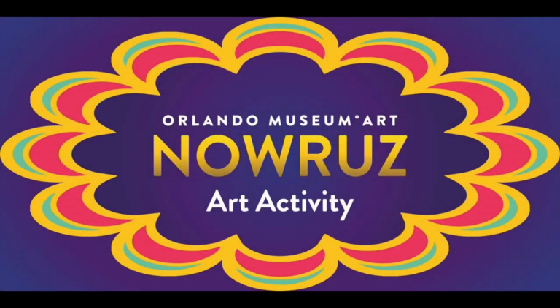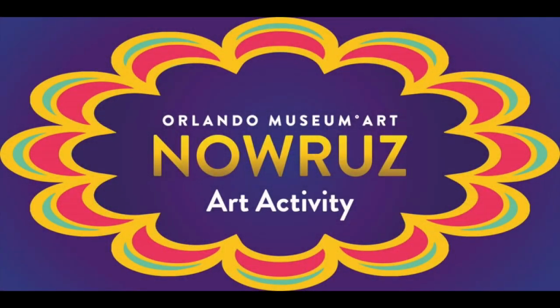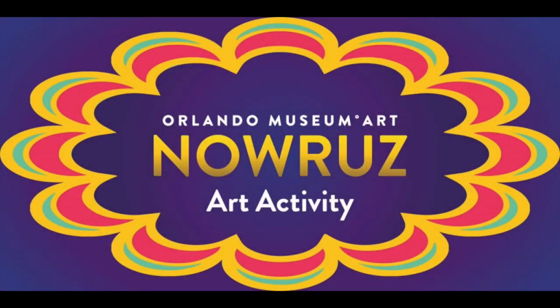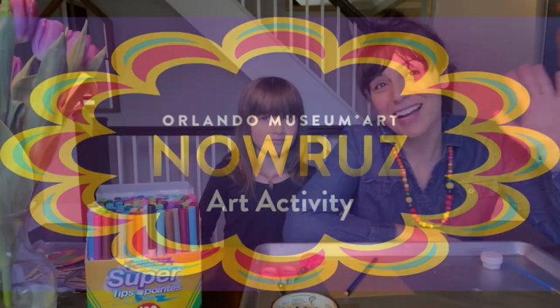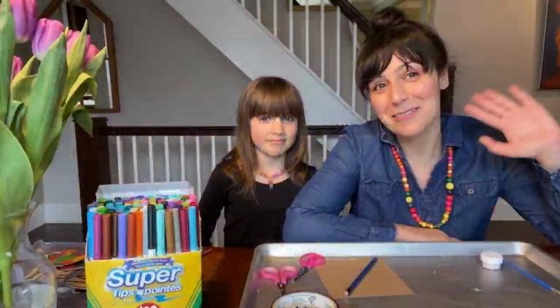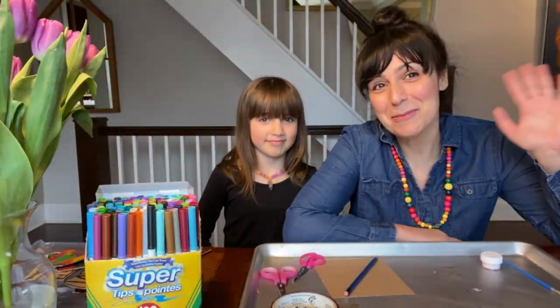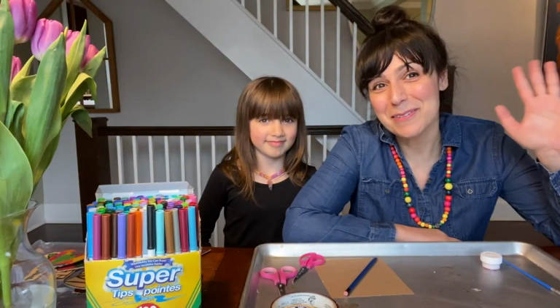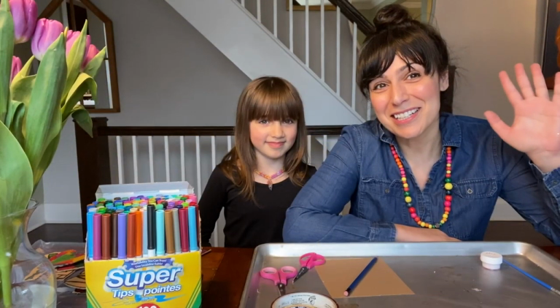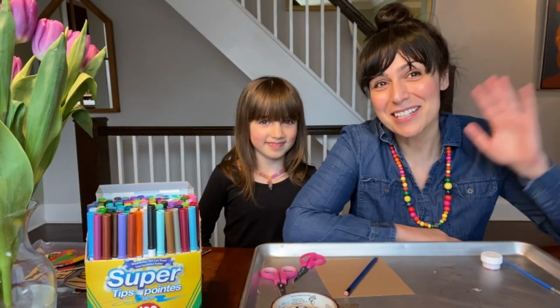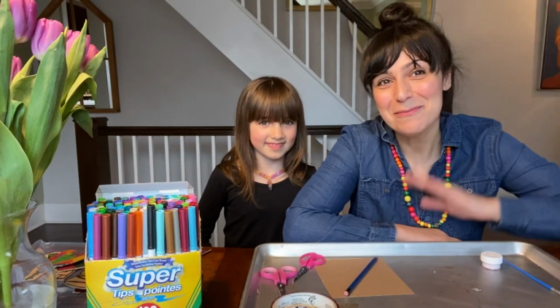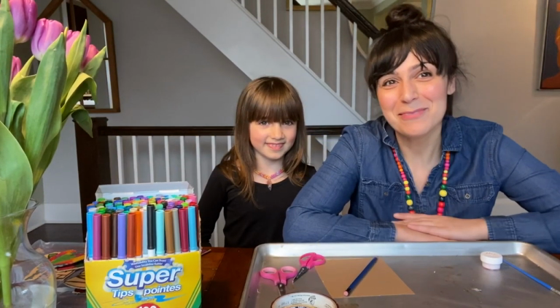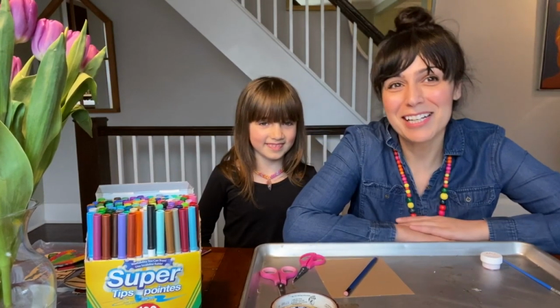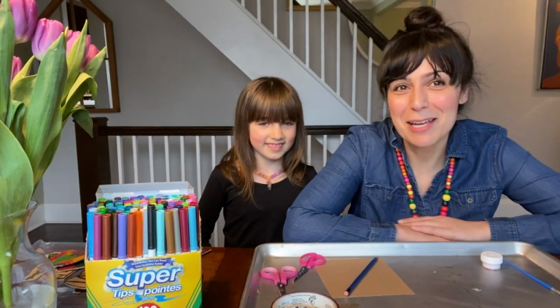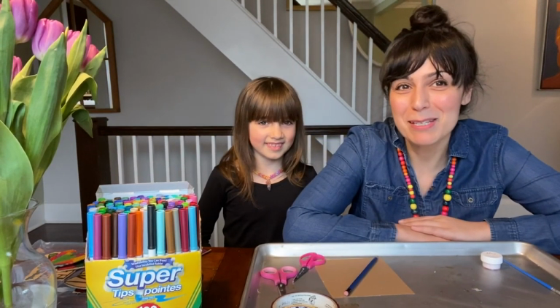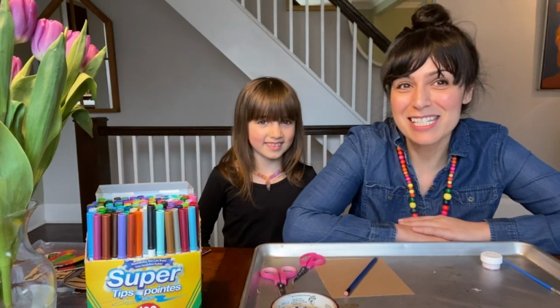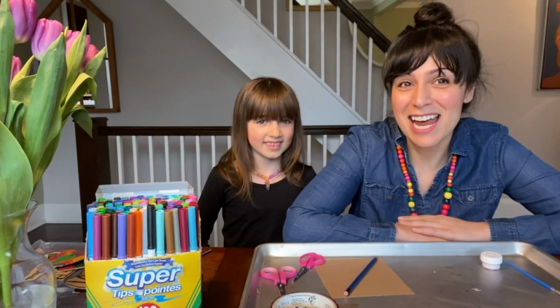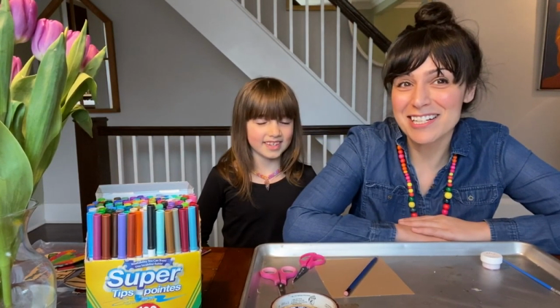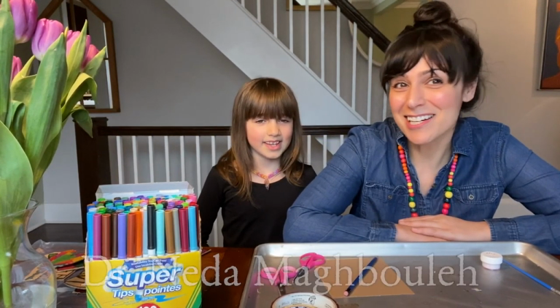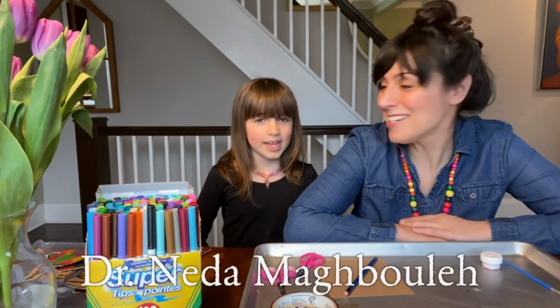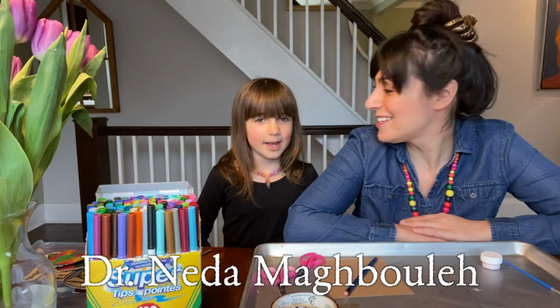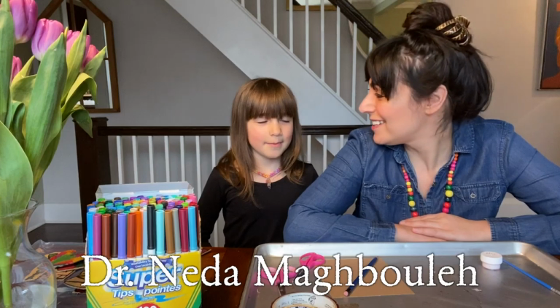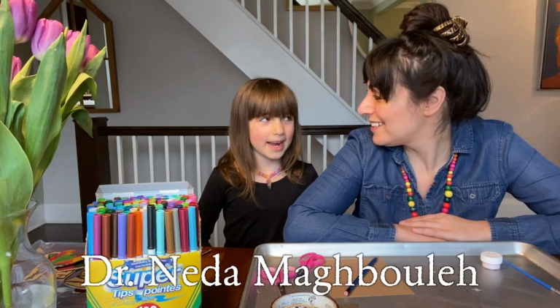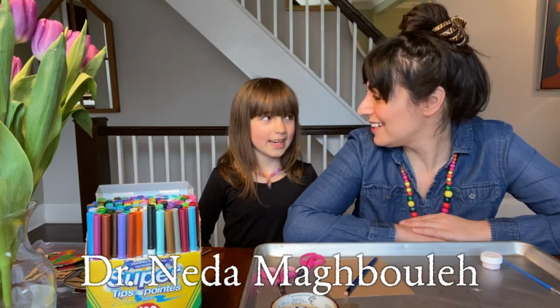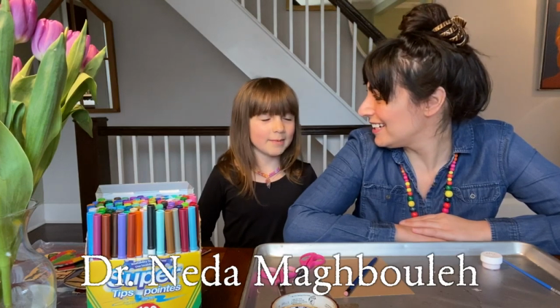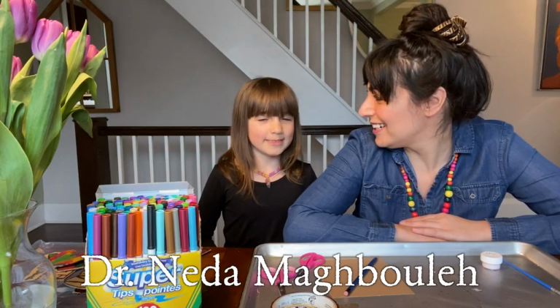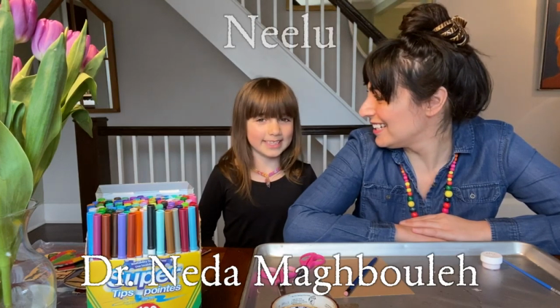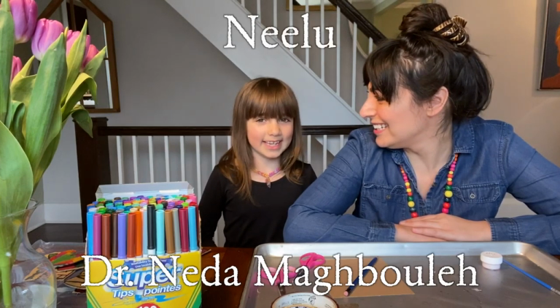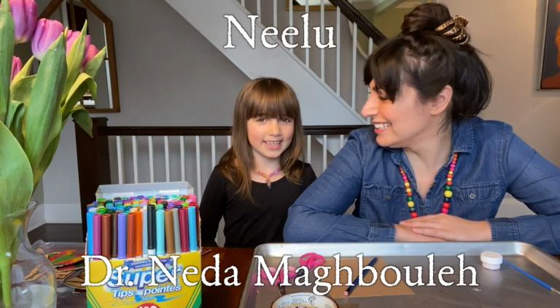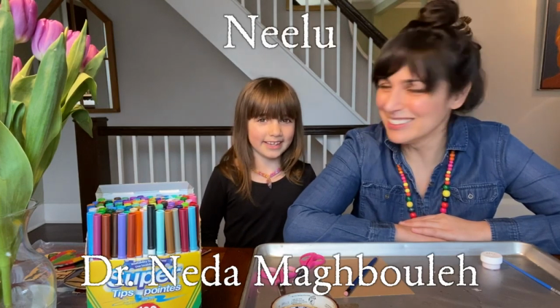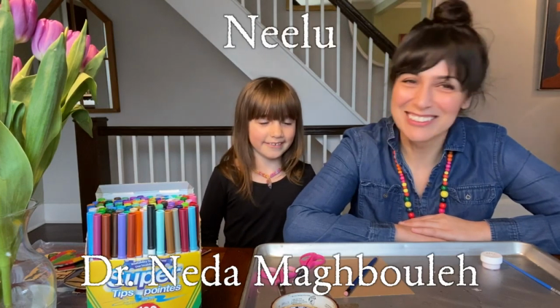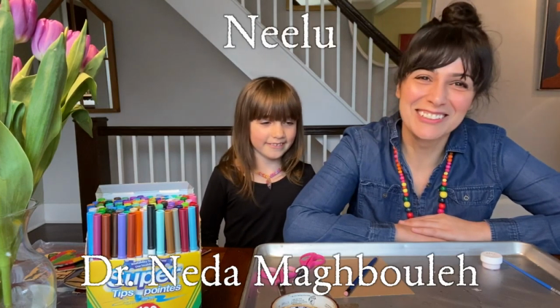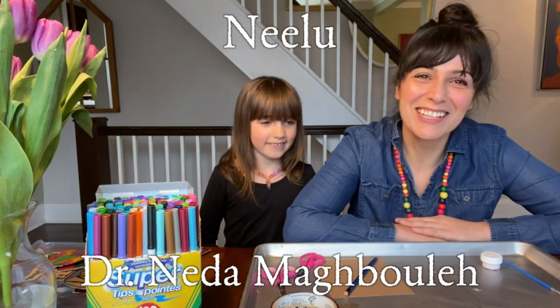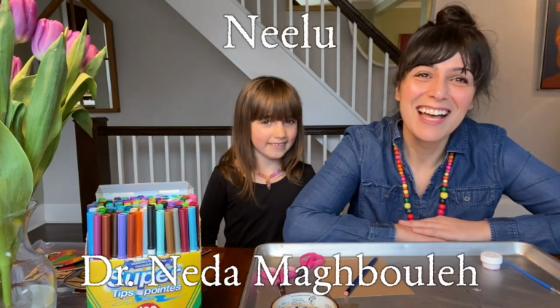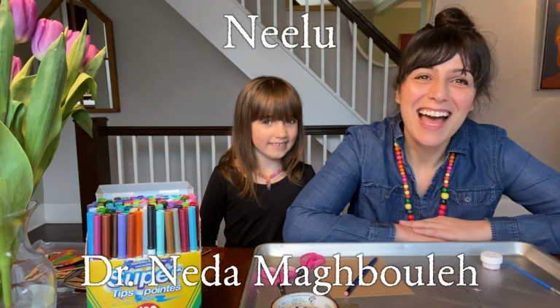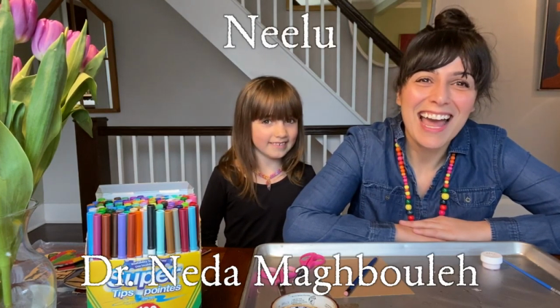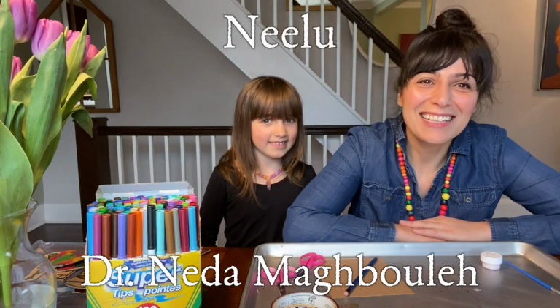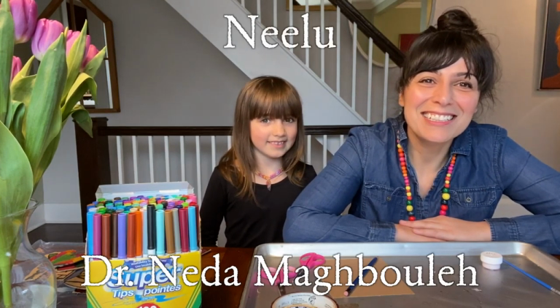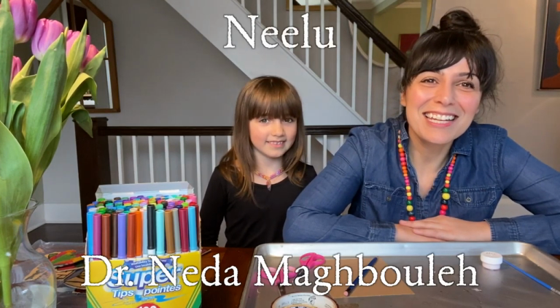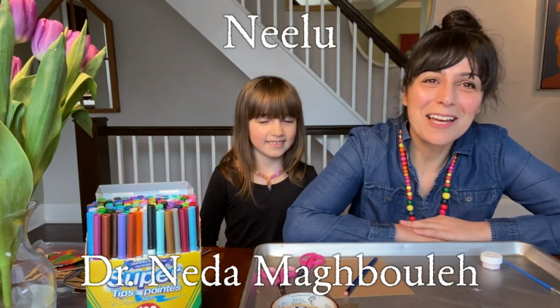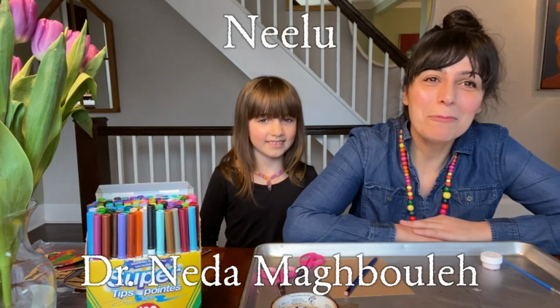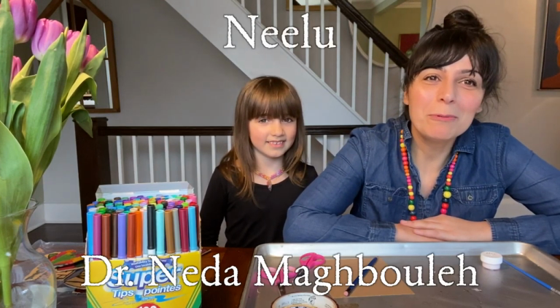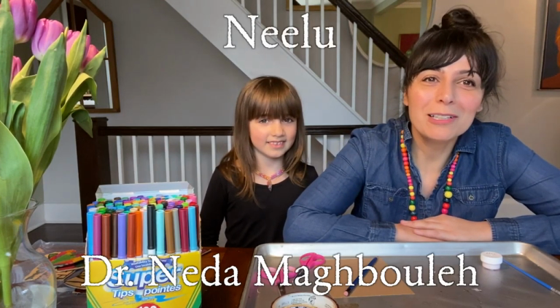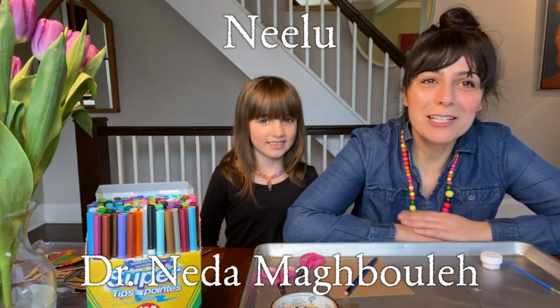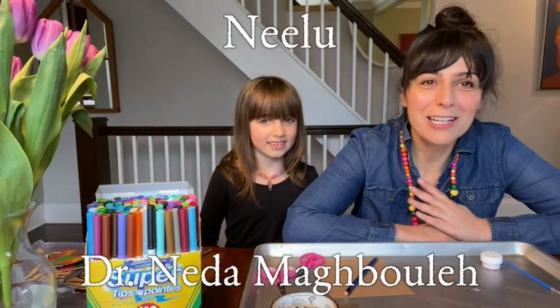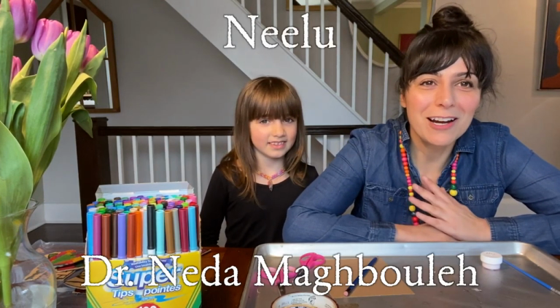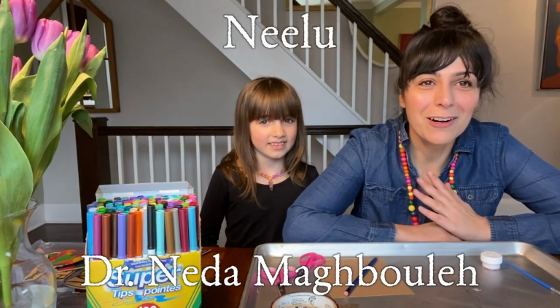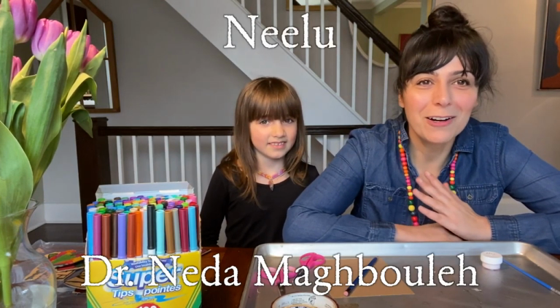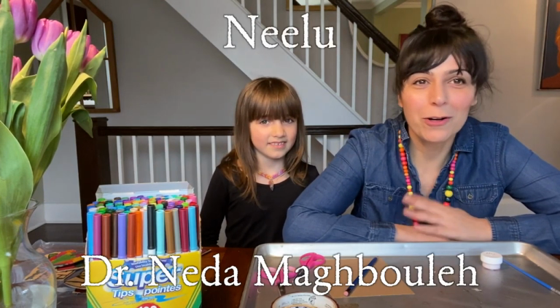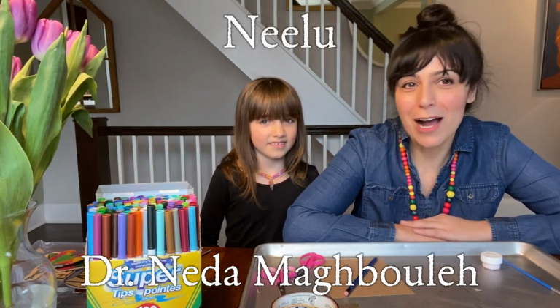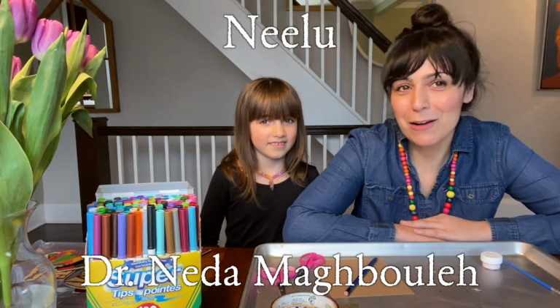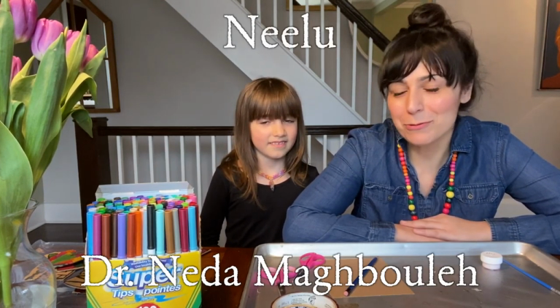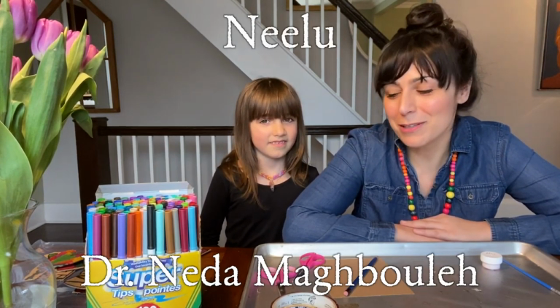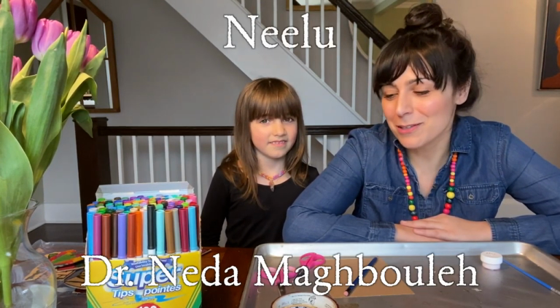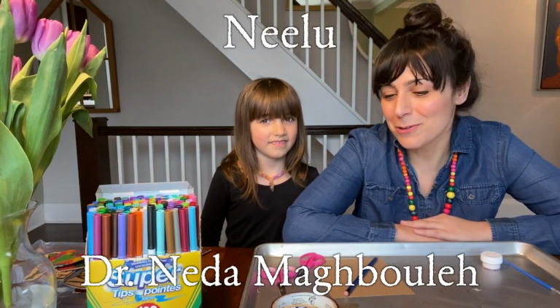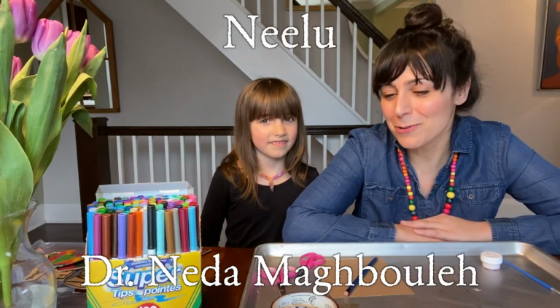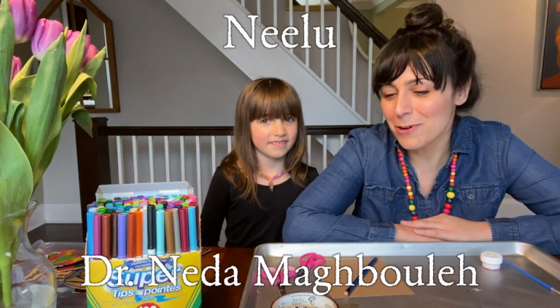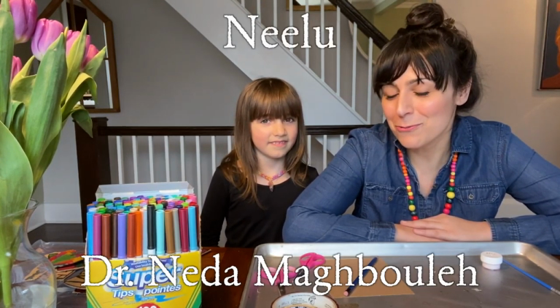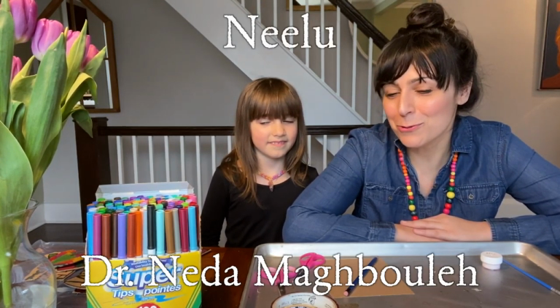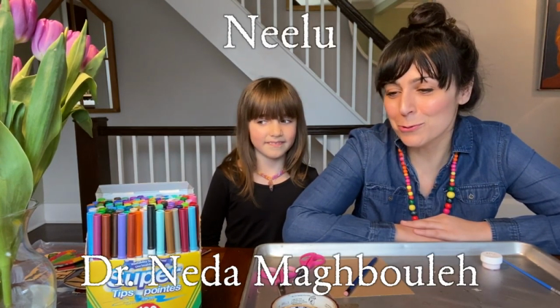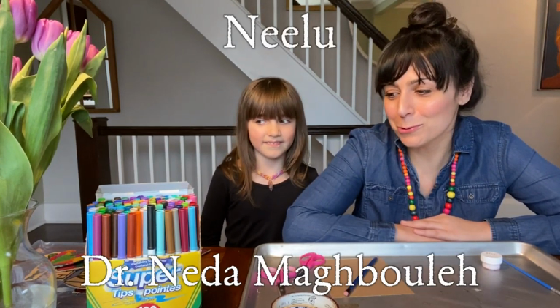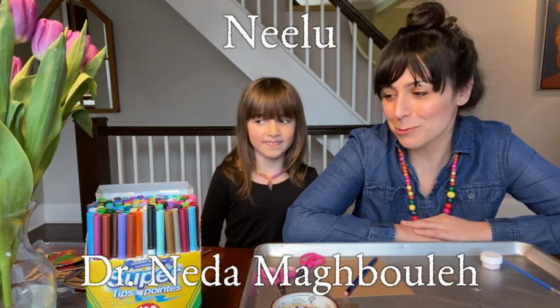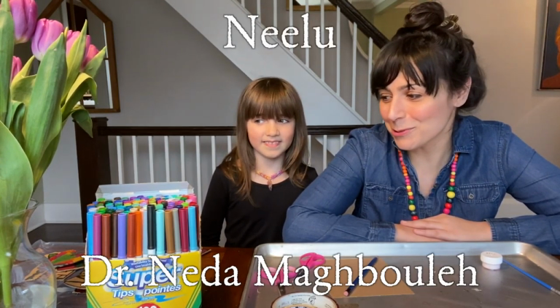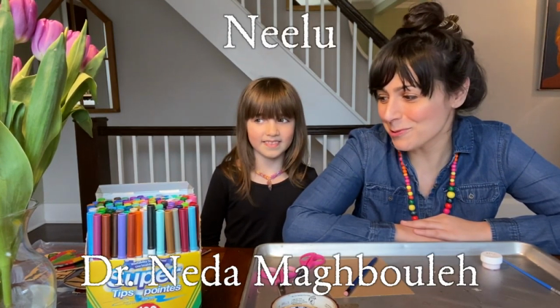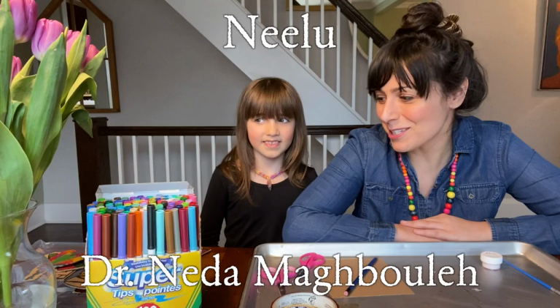Hi everybody. My name is Netta. And my name is Nilu. And today we want to share a craft with you for Nowruz.